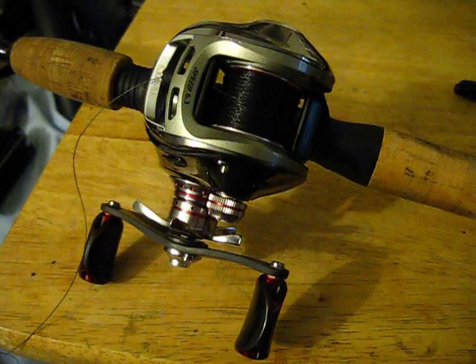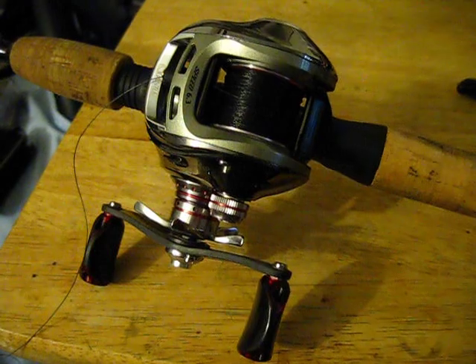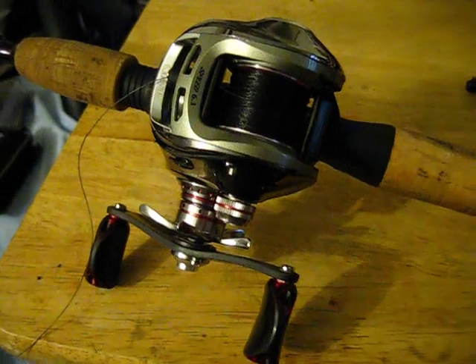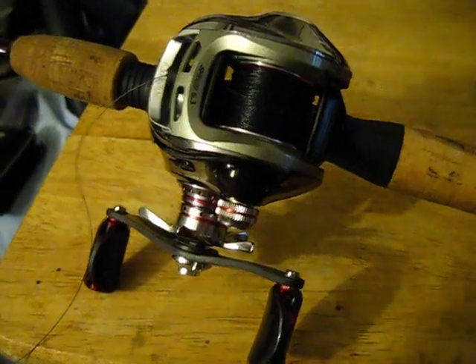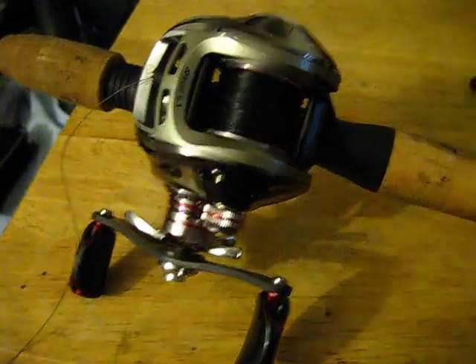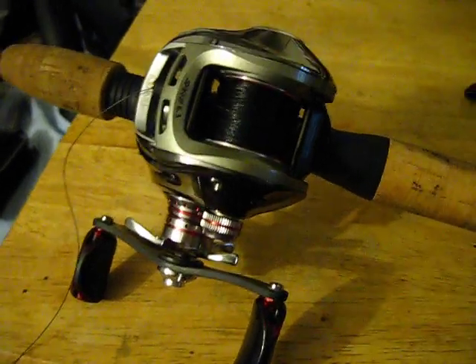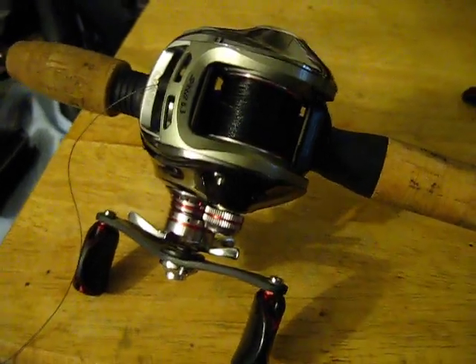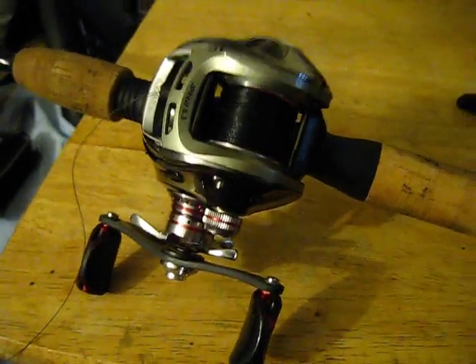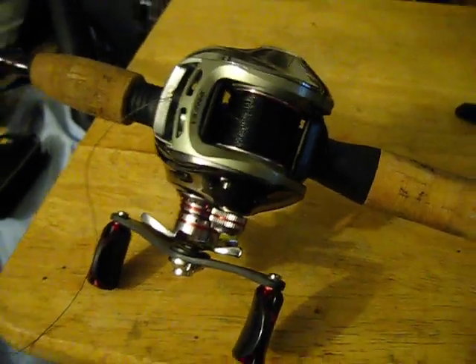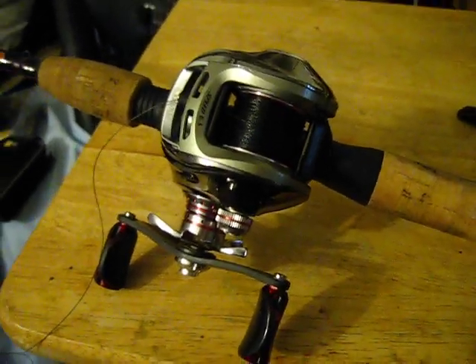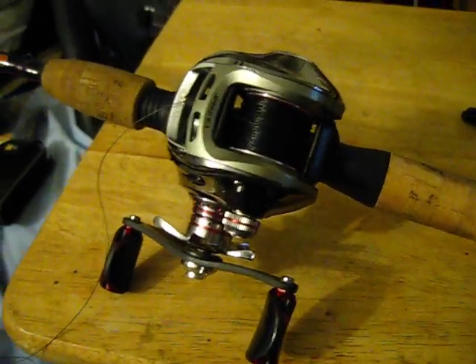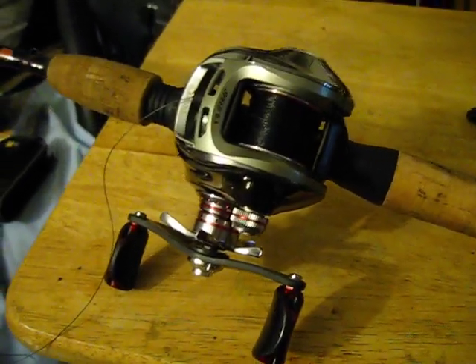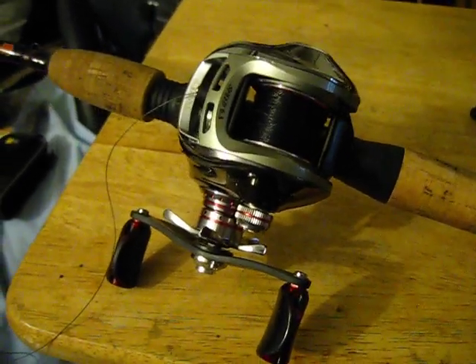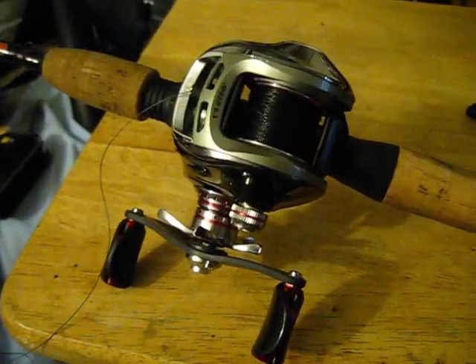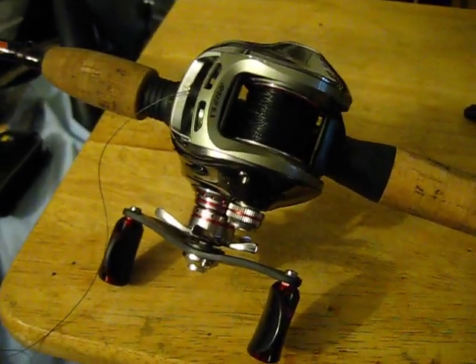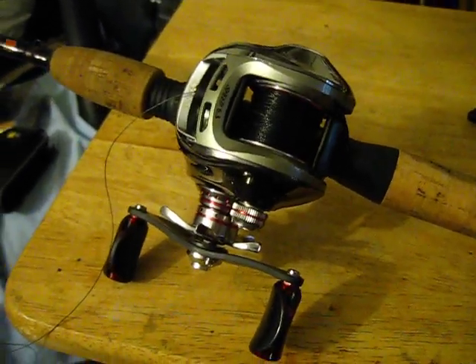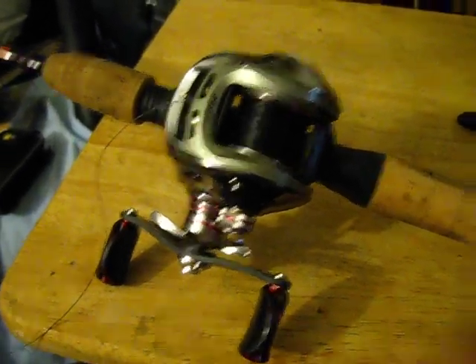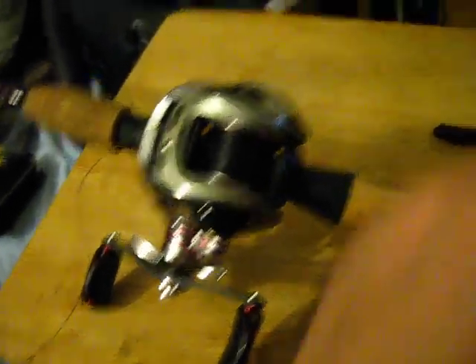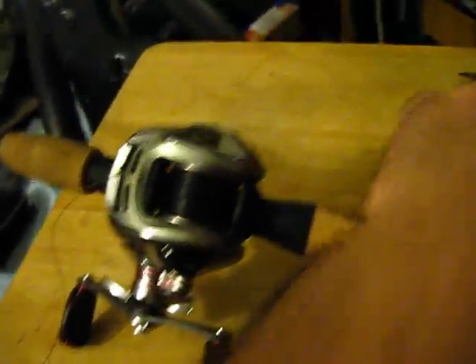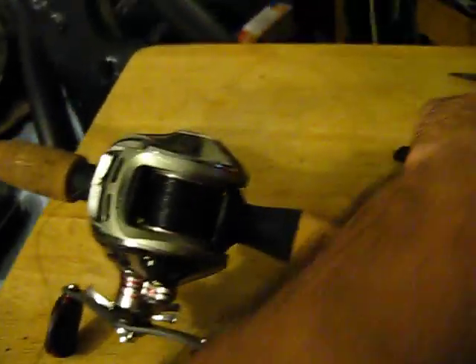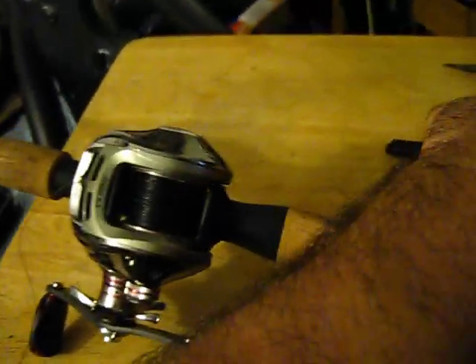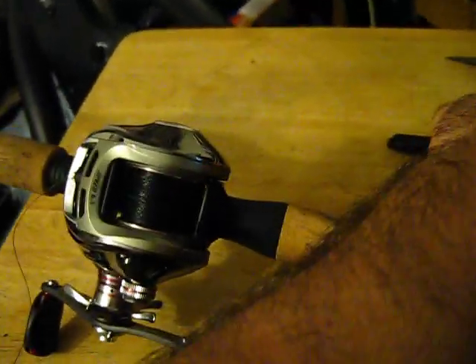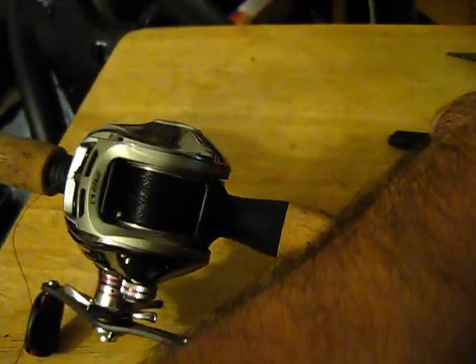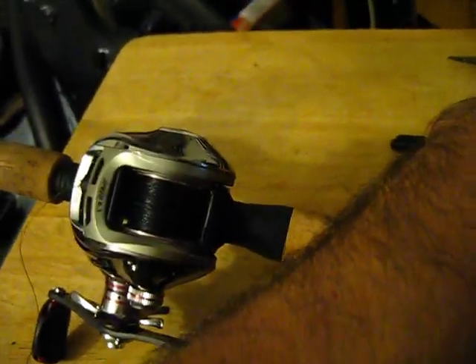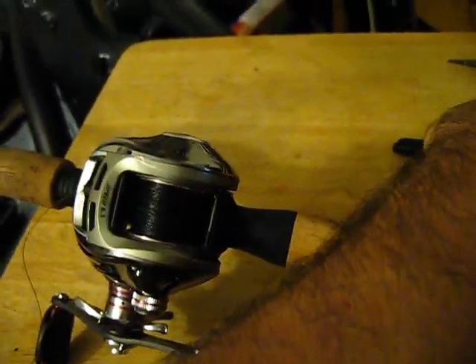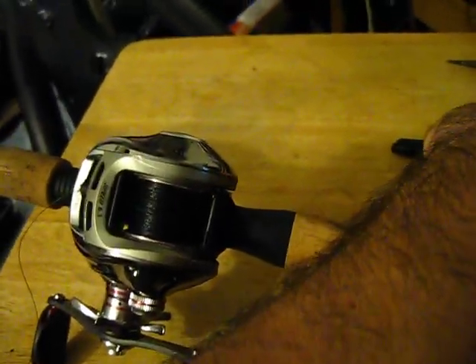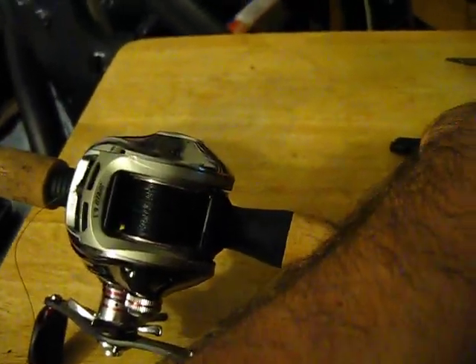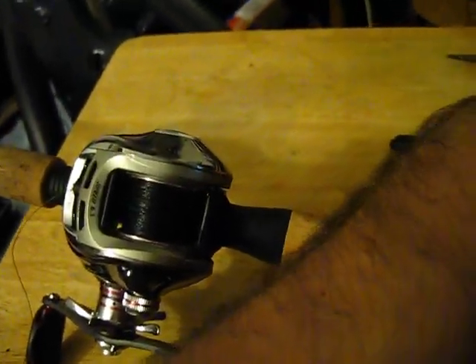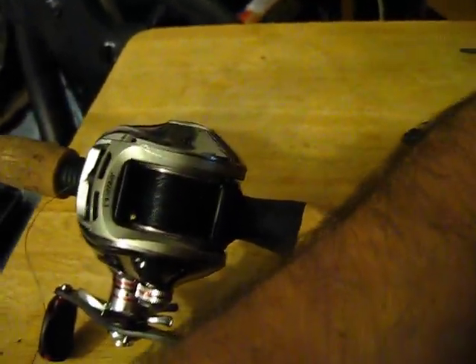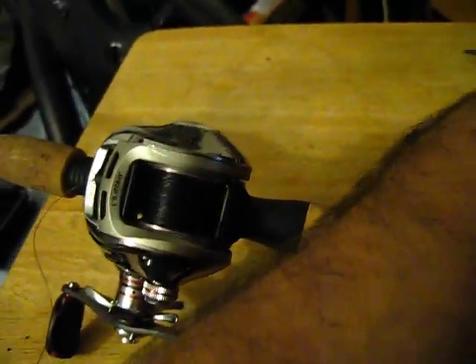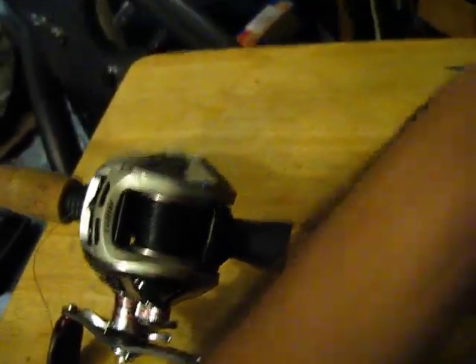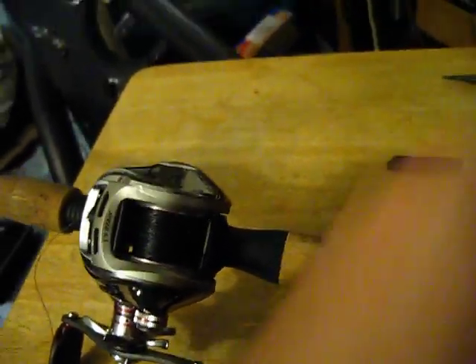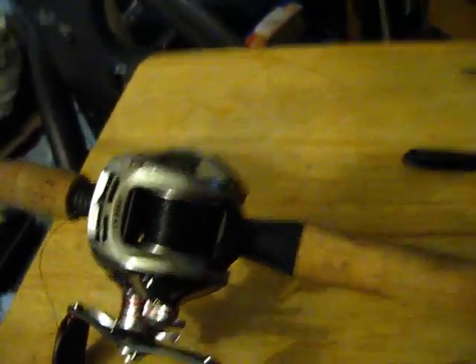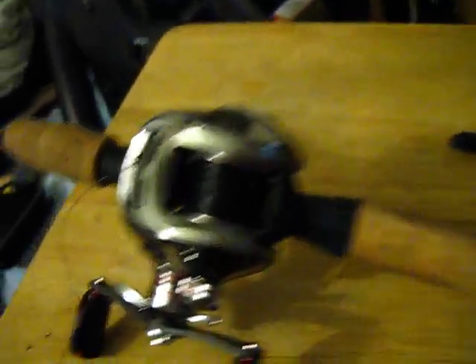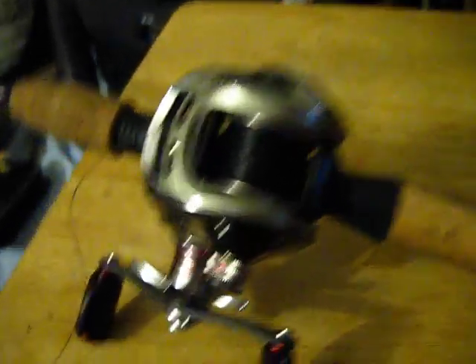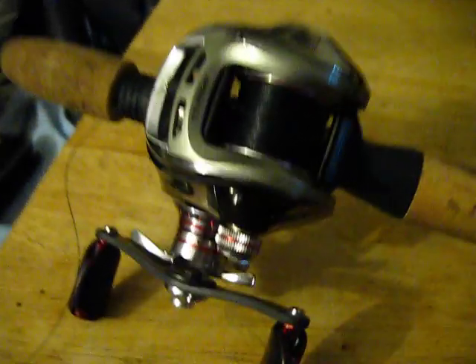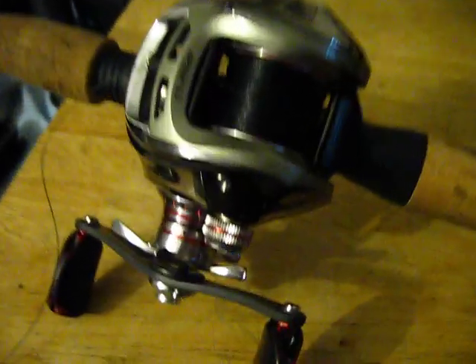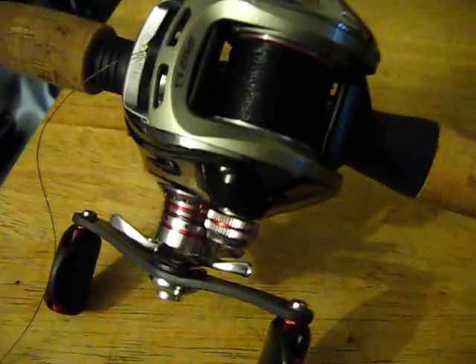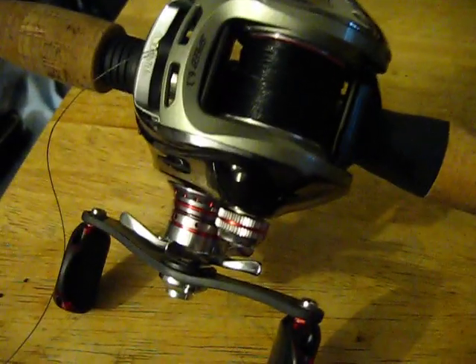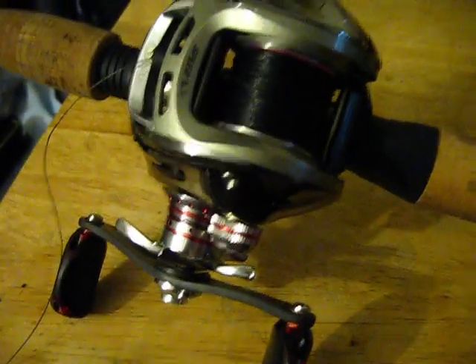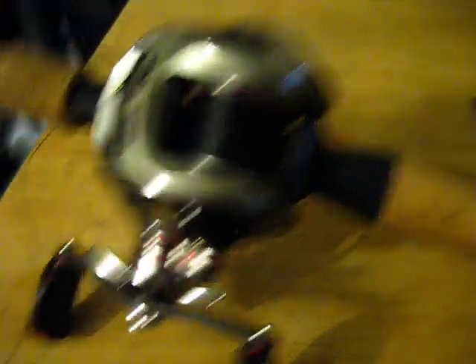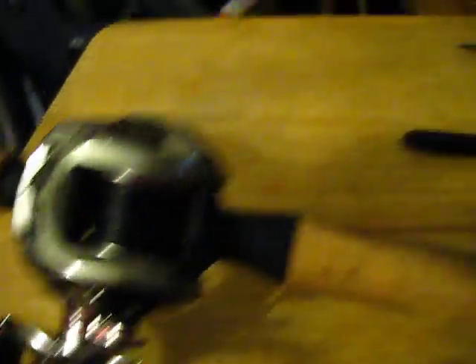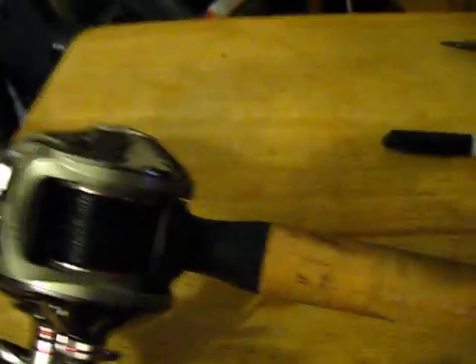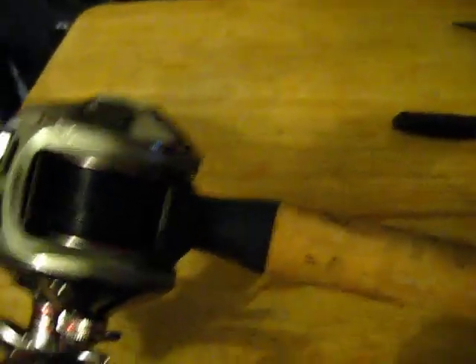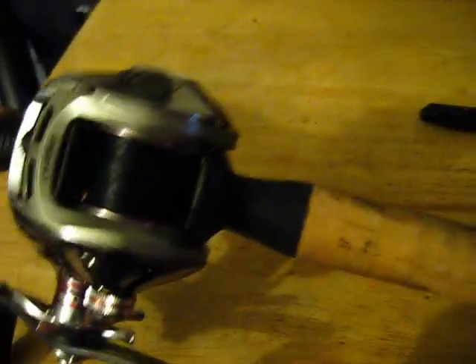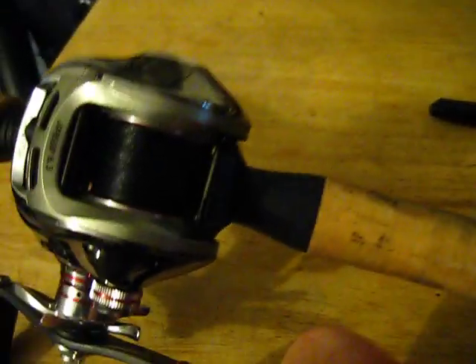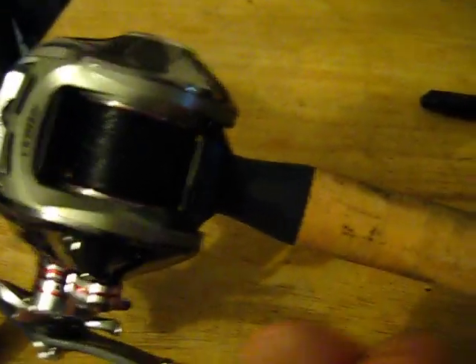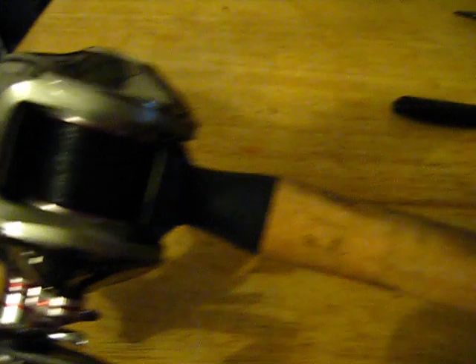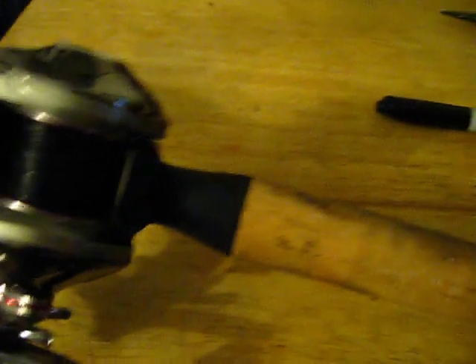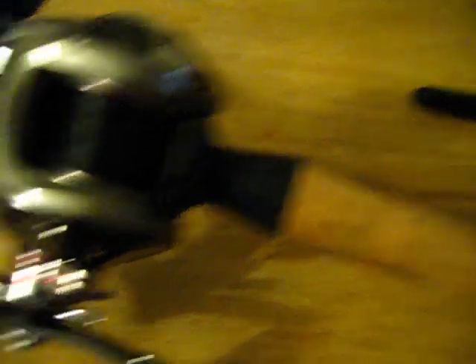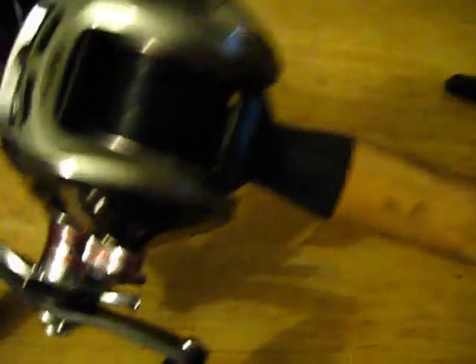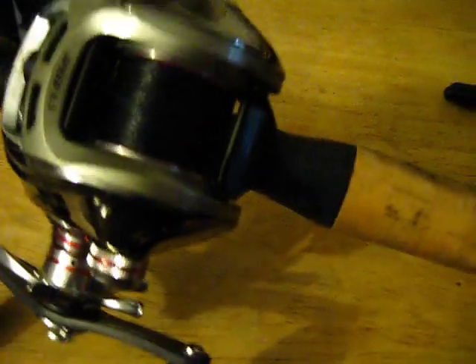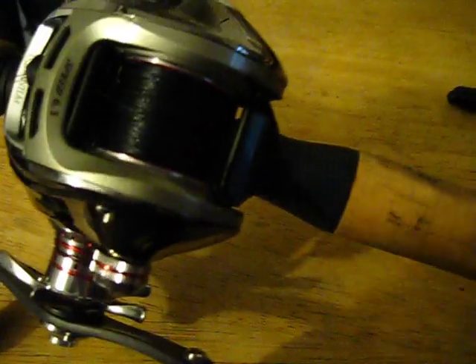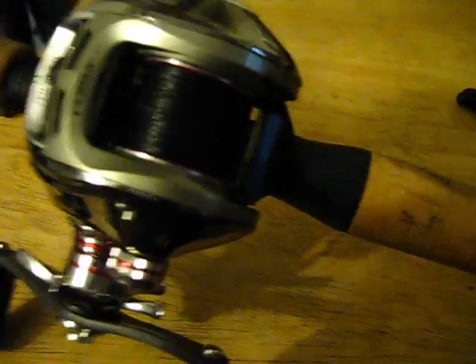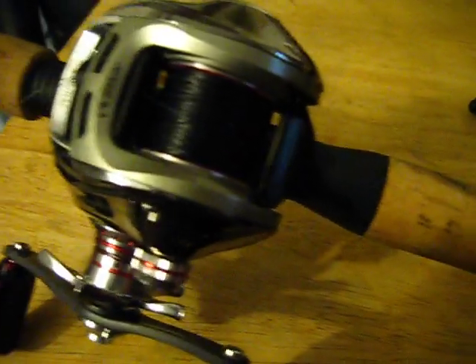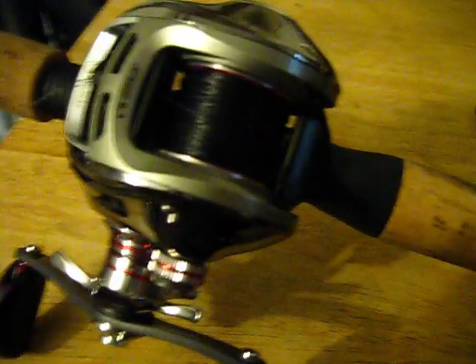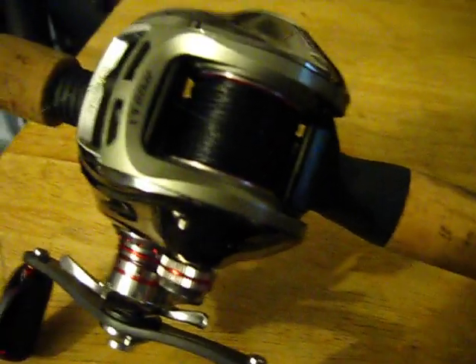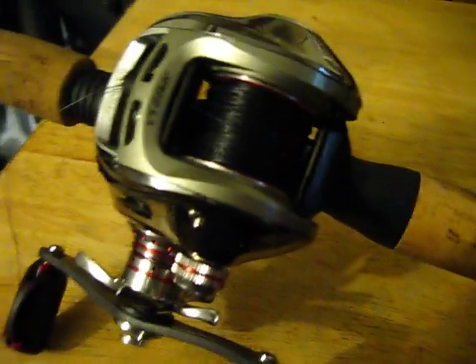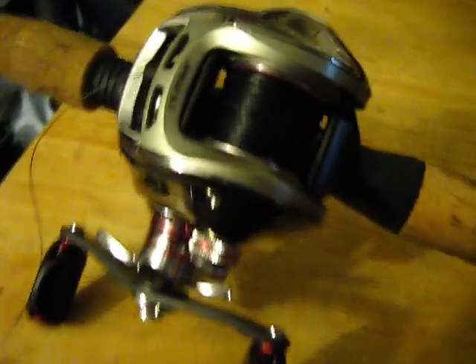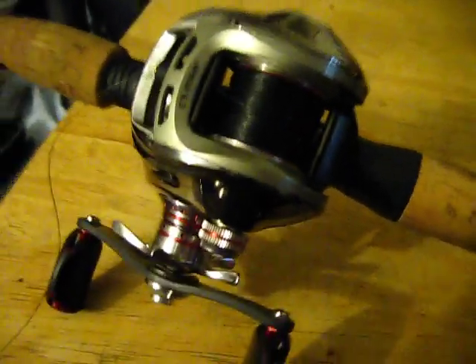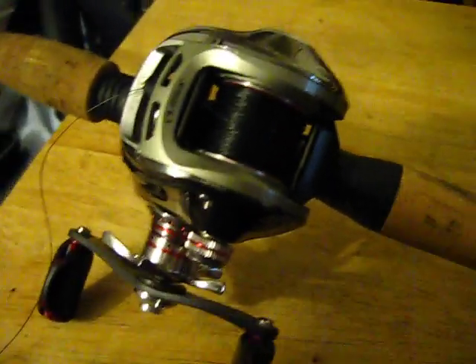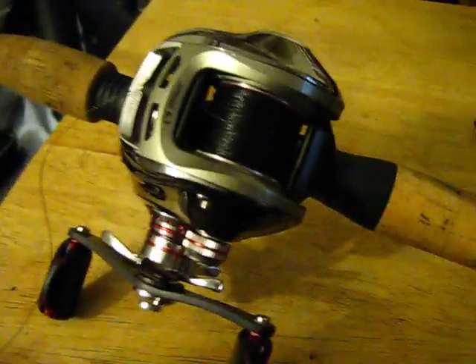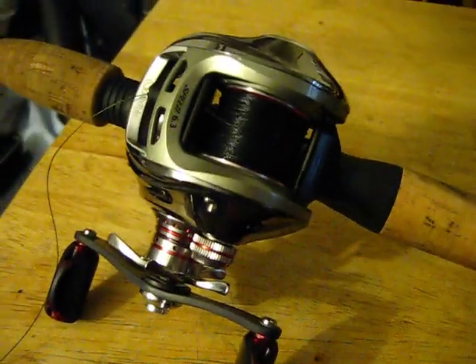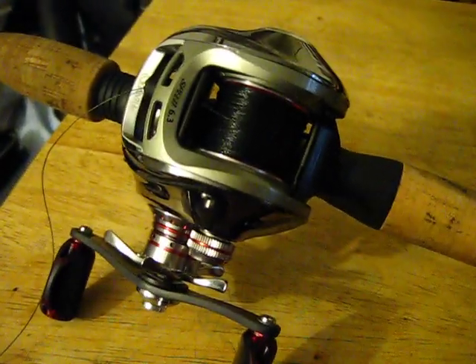Hey guys, this is Sonny from Rippin' Lips. I just wanted to show you a tip, something that I do to save money on the fishing line.